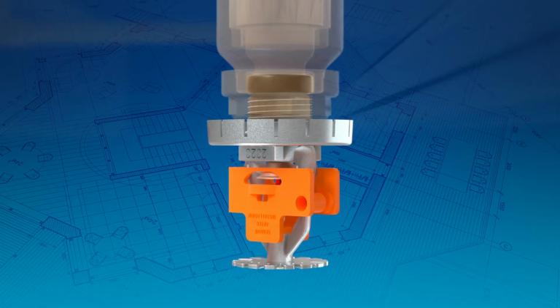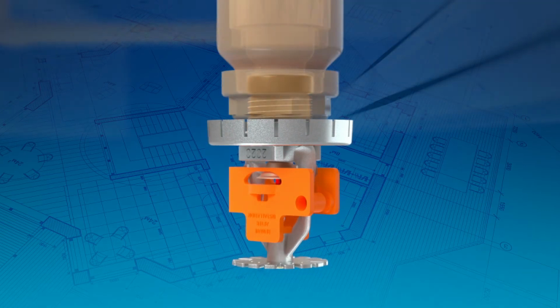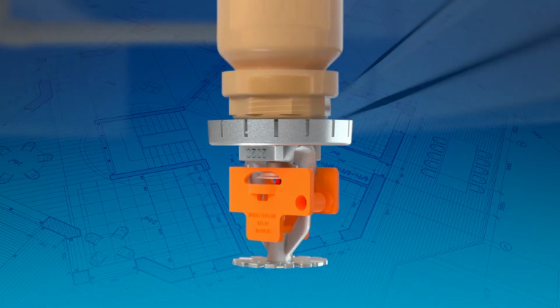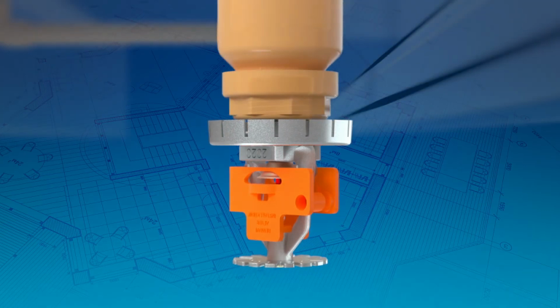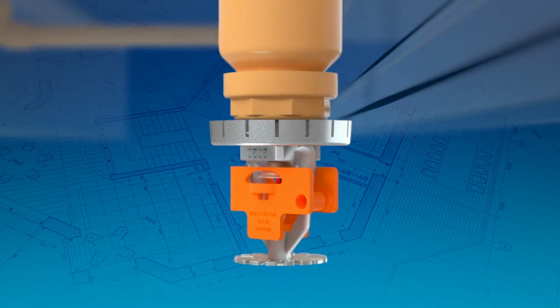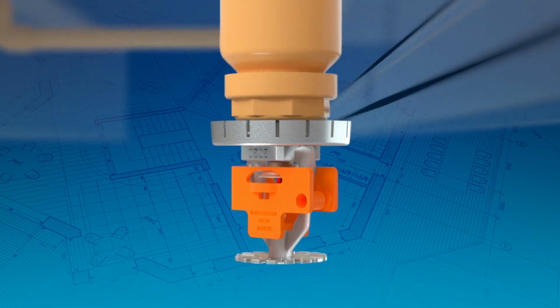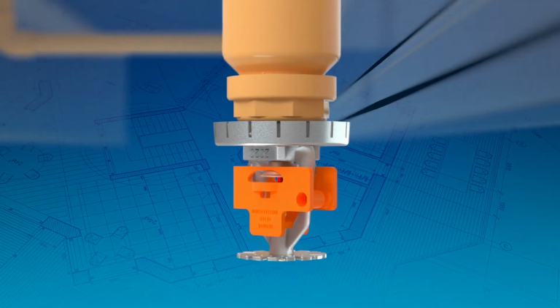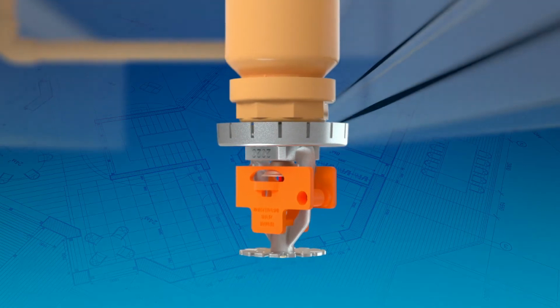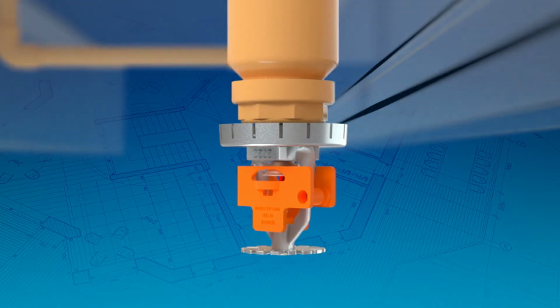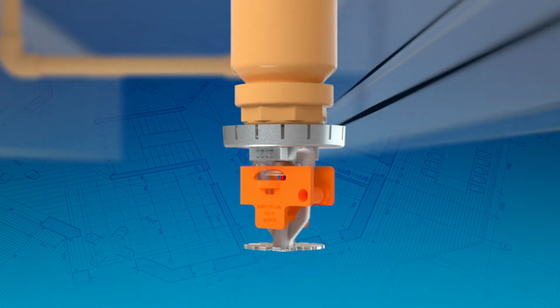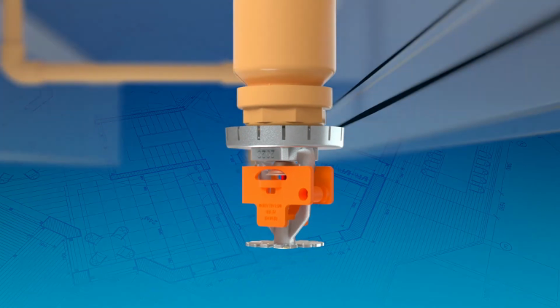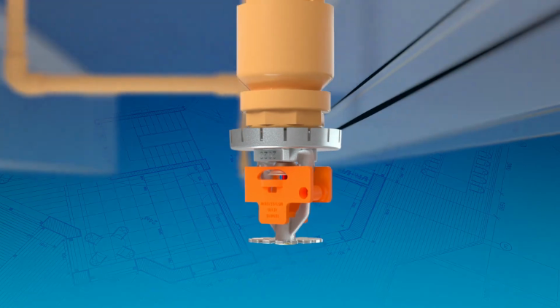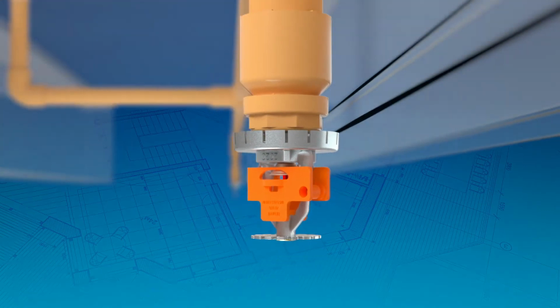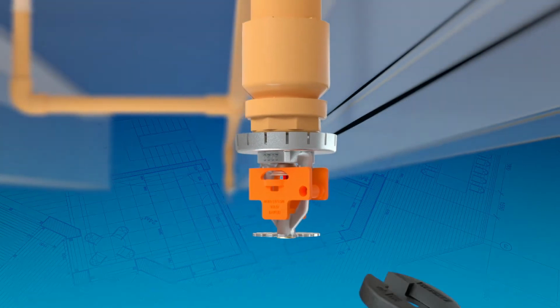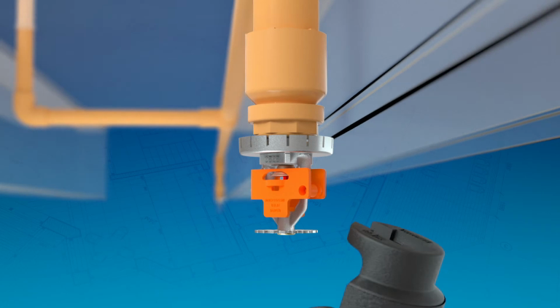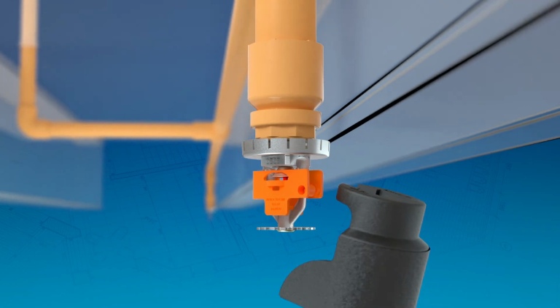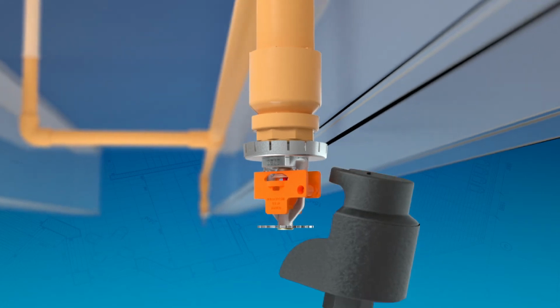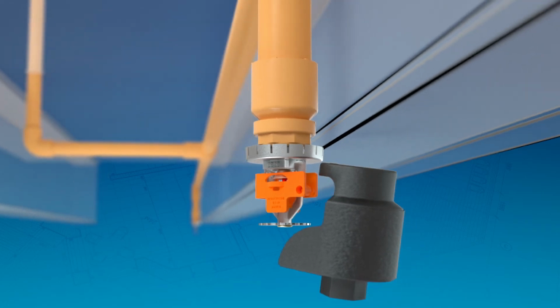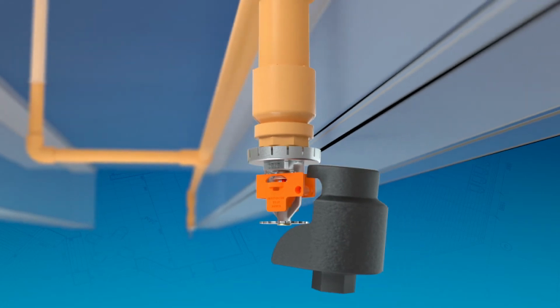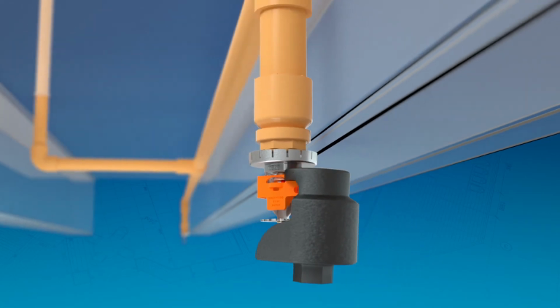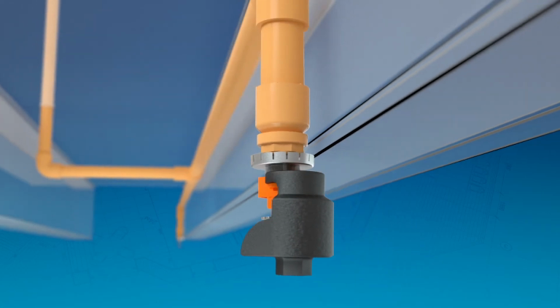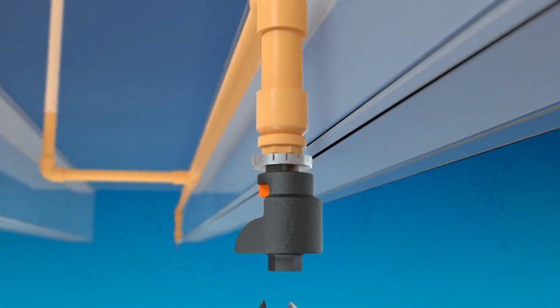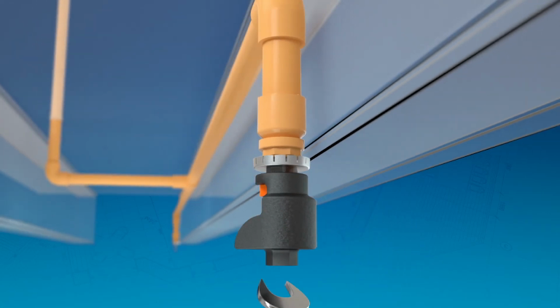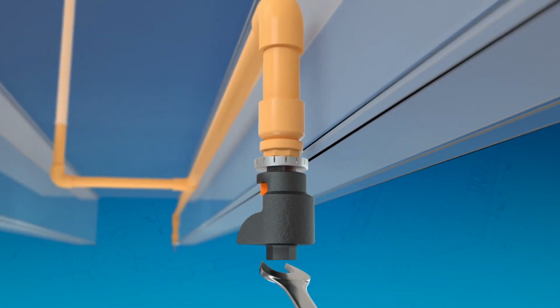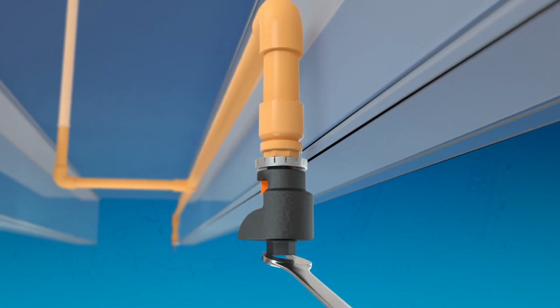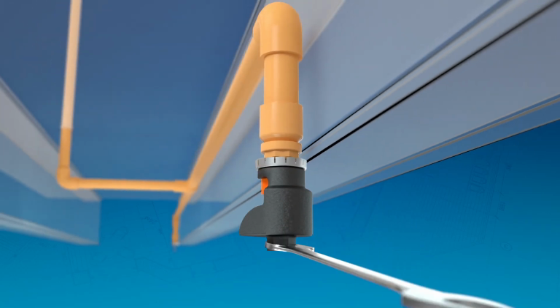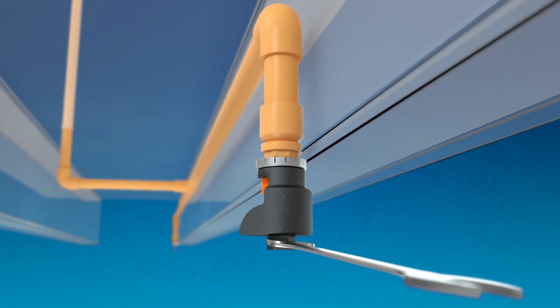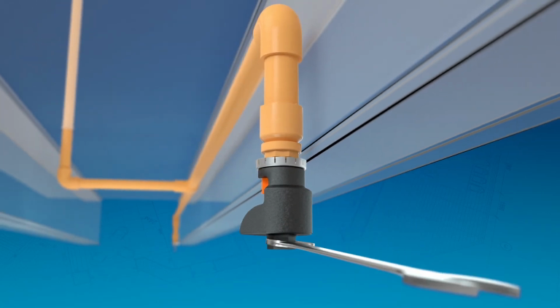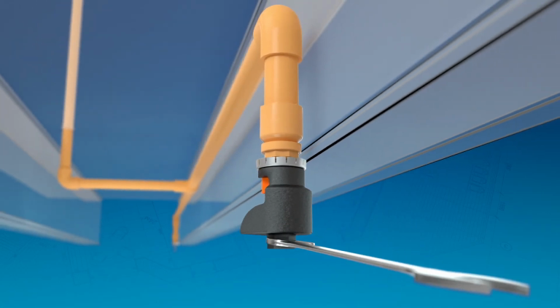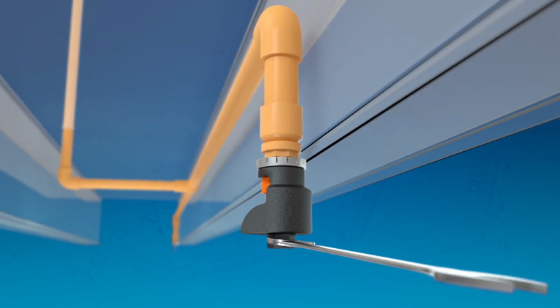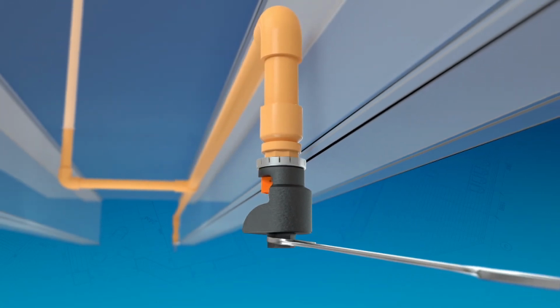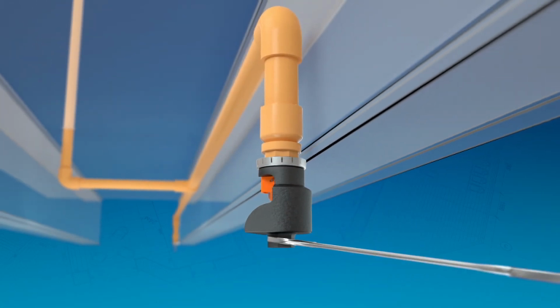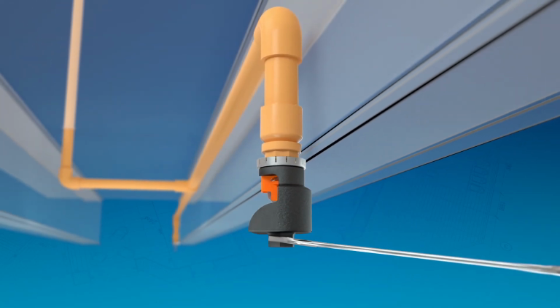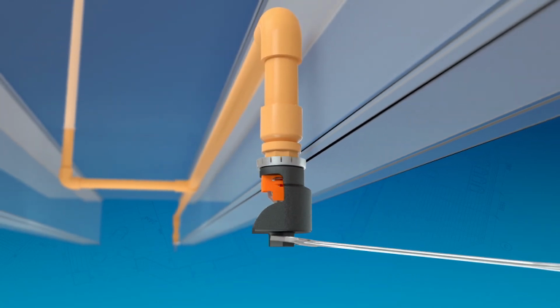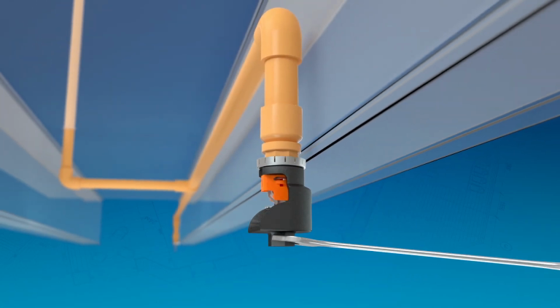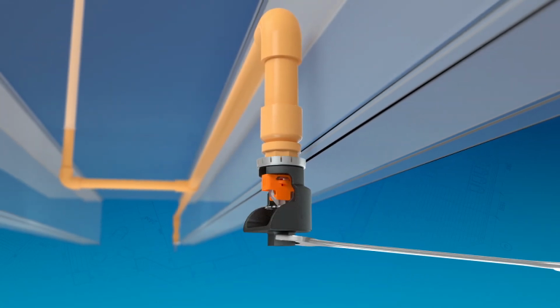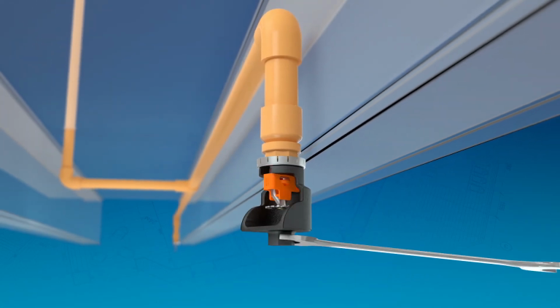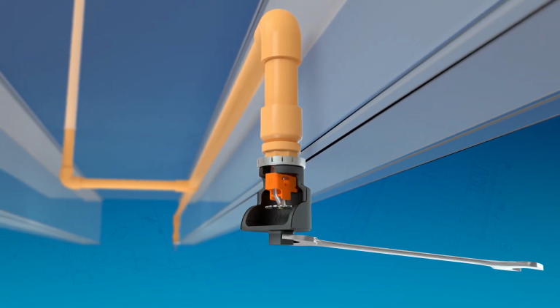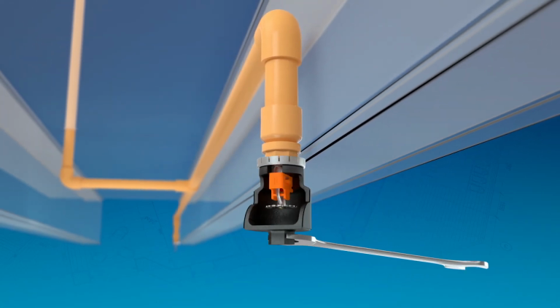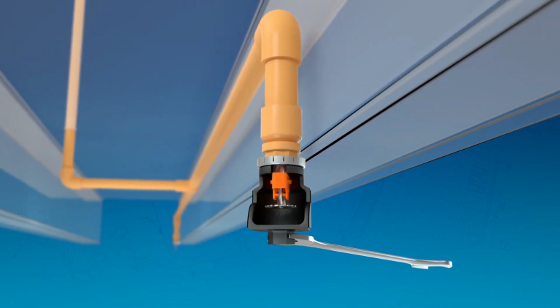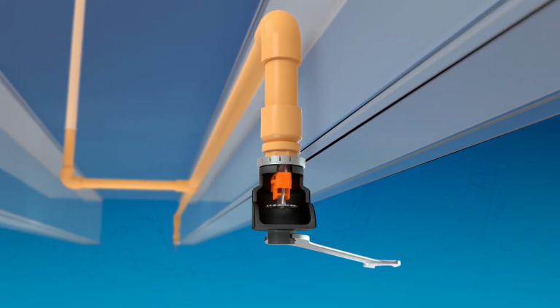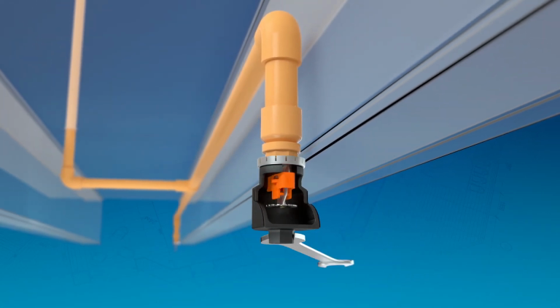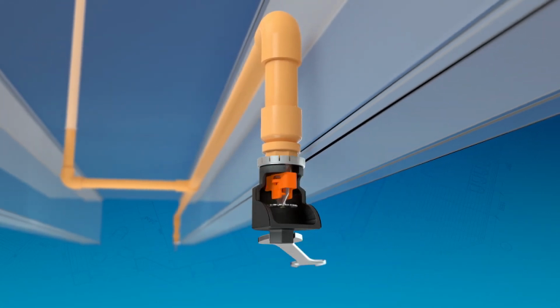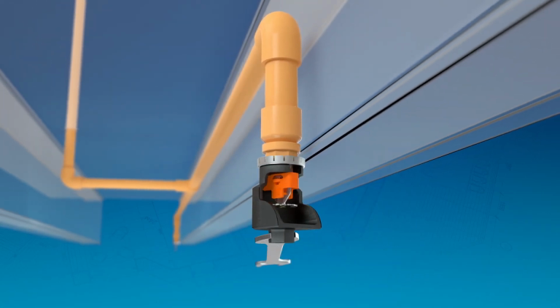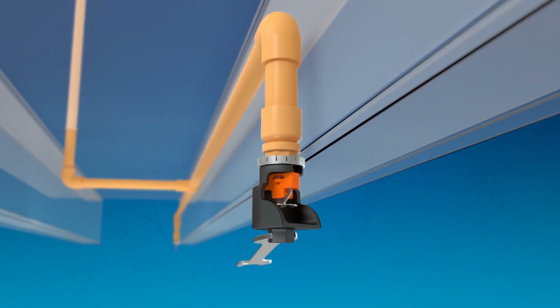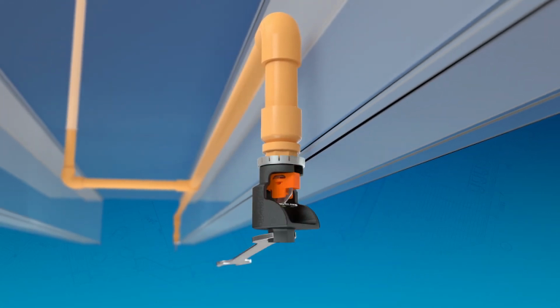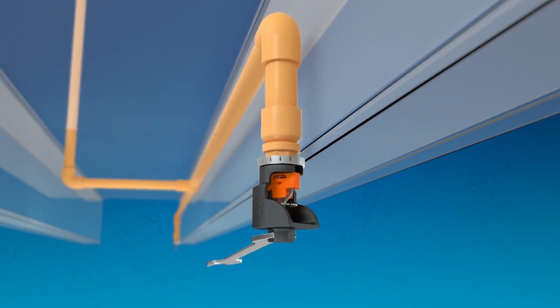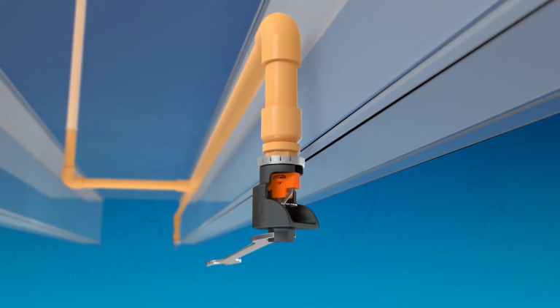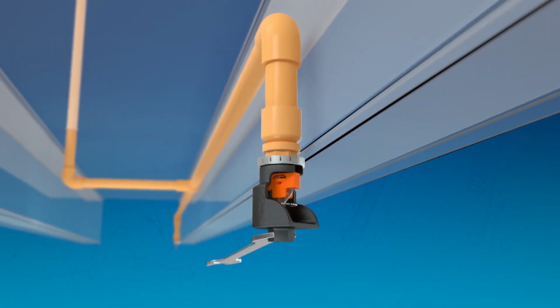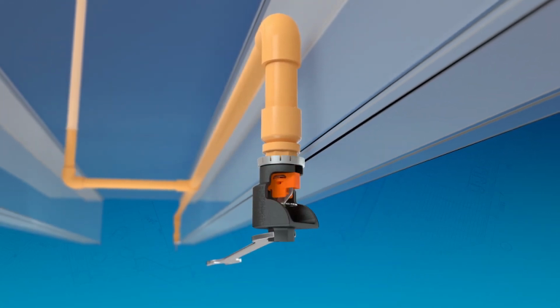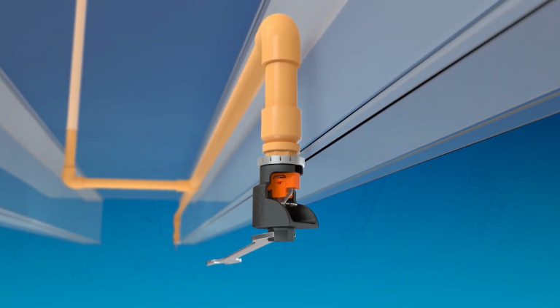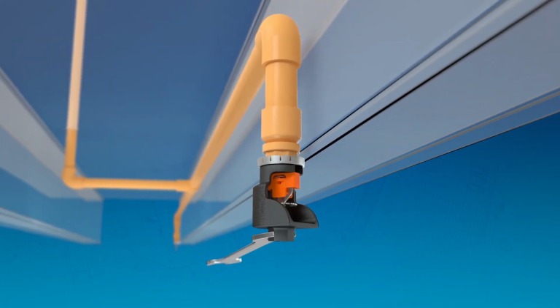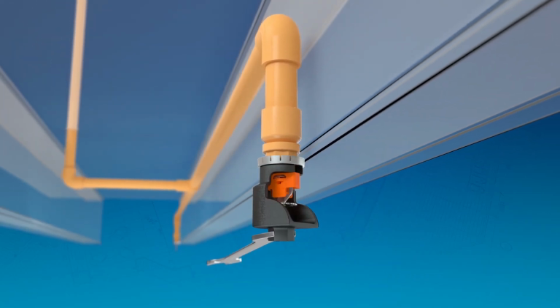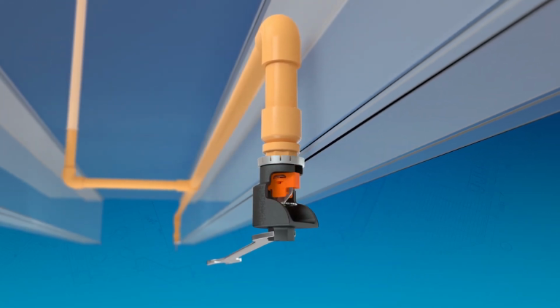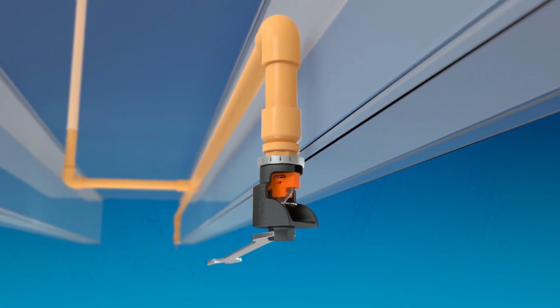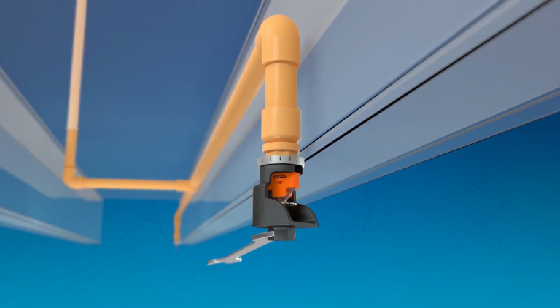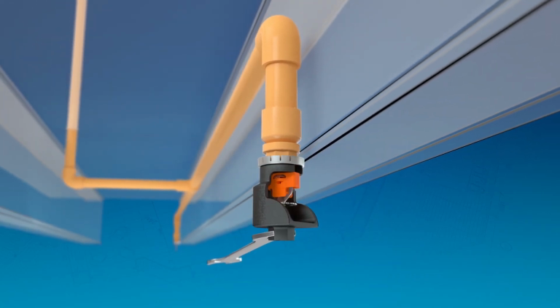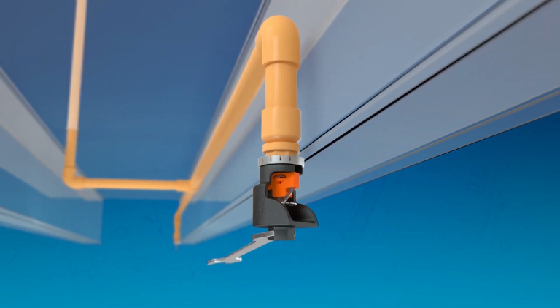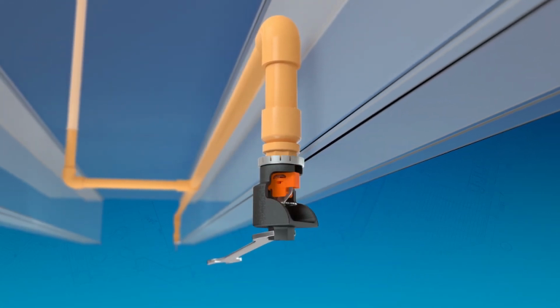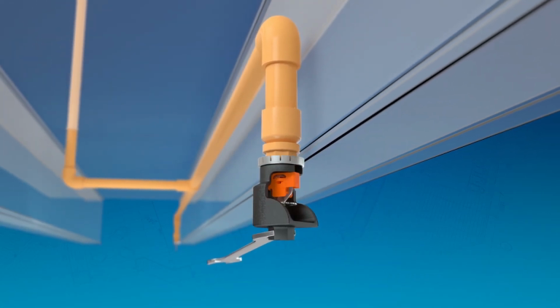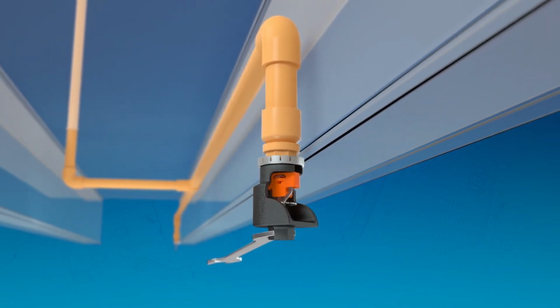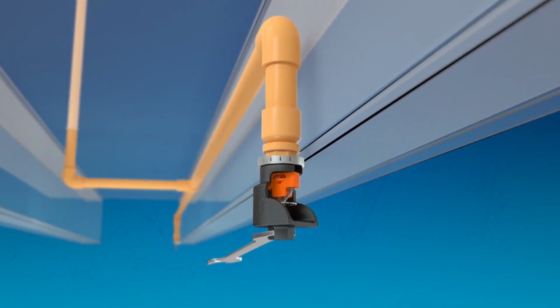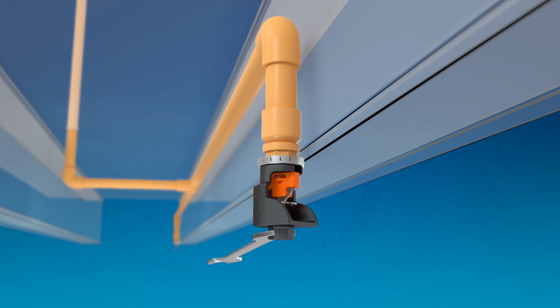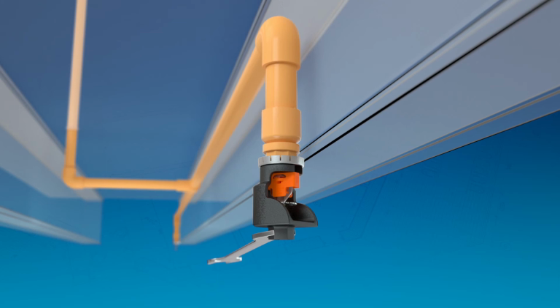Once the sprinkler has engaged with the gasket, tighten an additional one half to one full turn as needed using a manufacturer specified wrench.